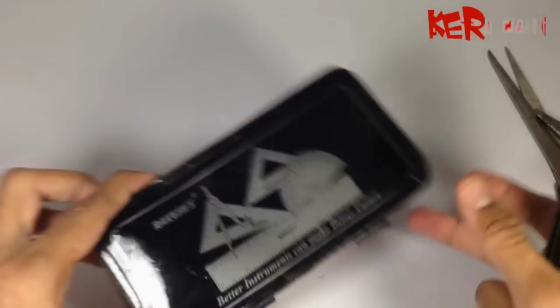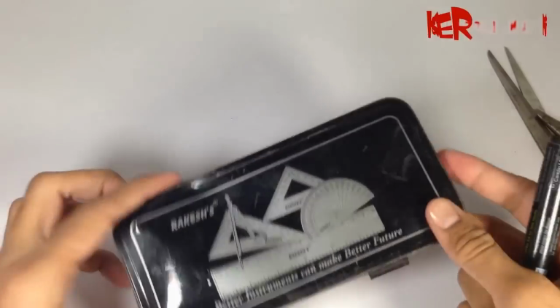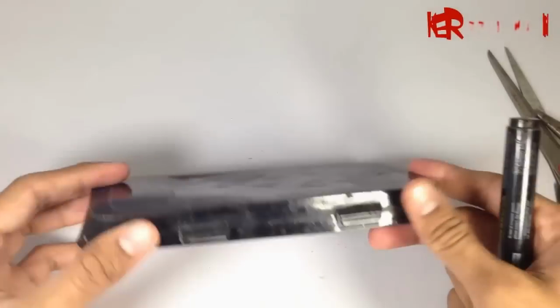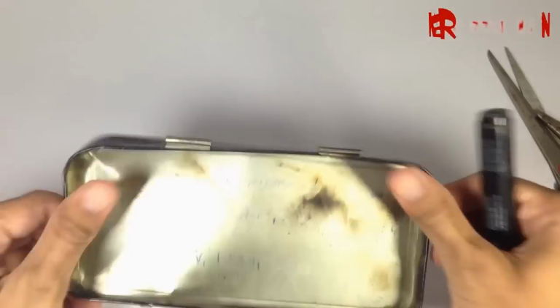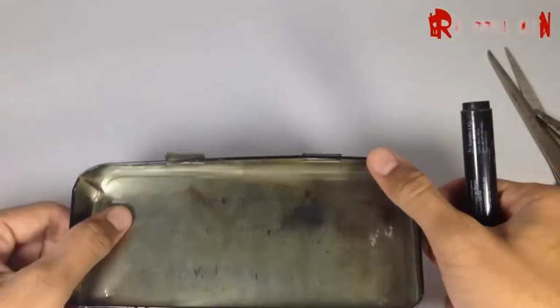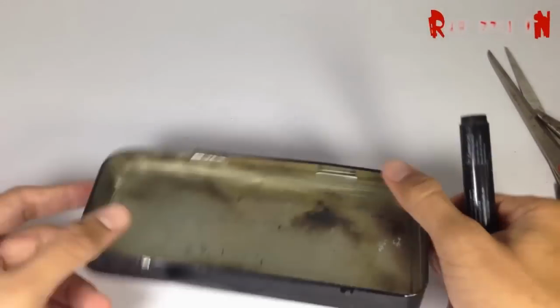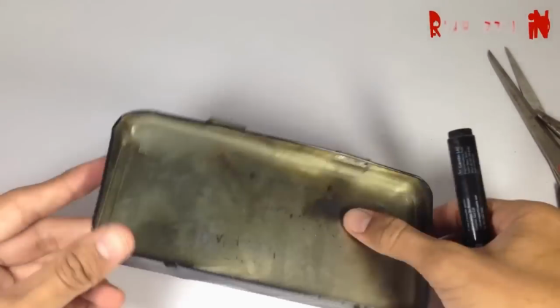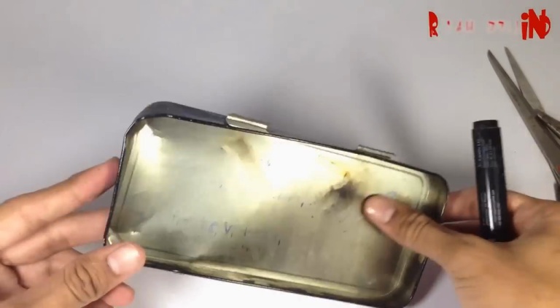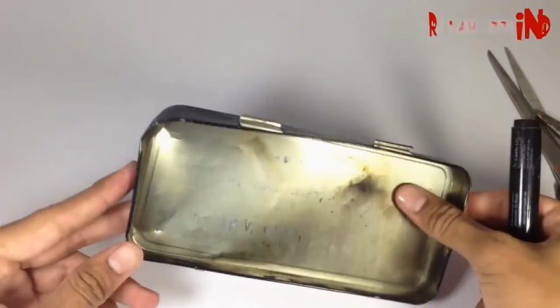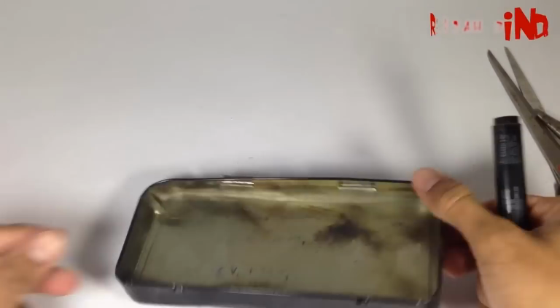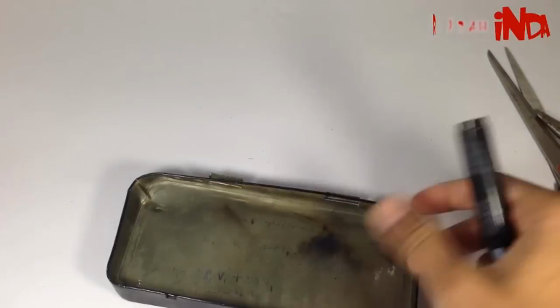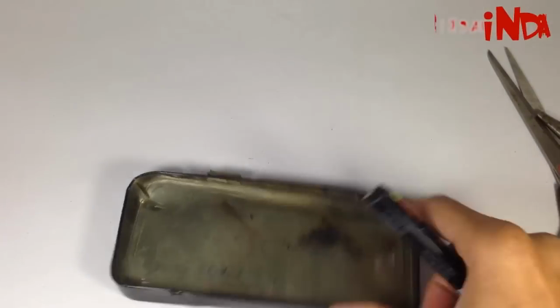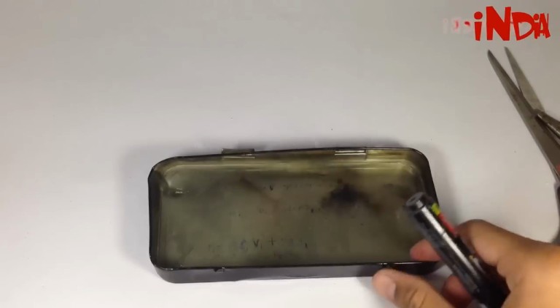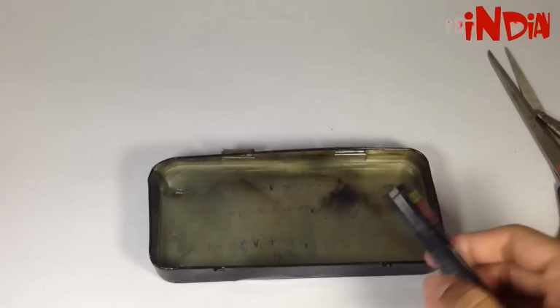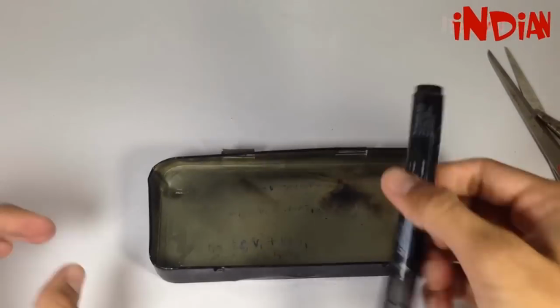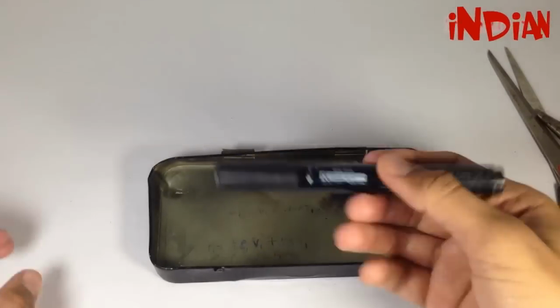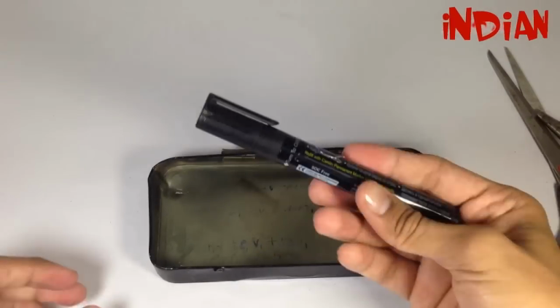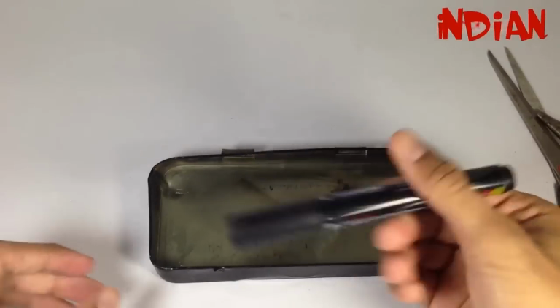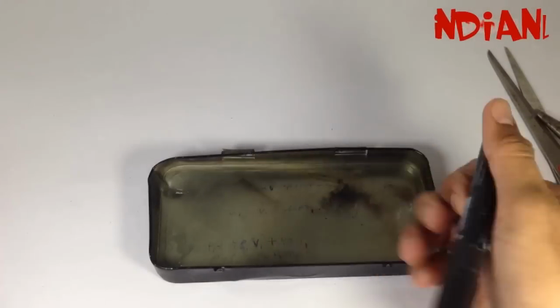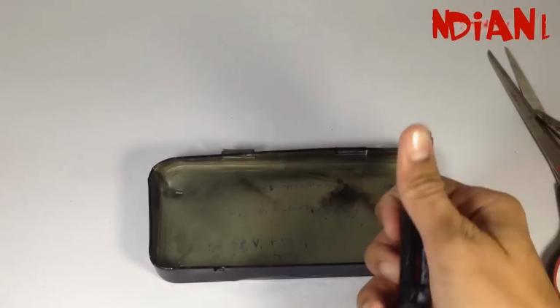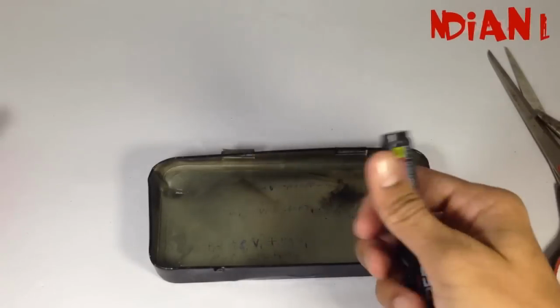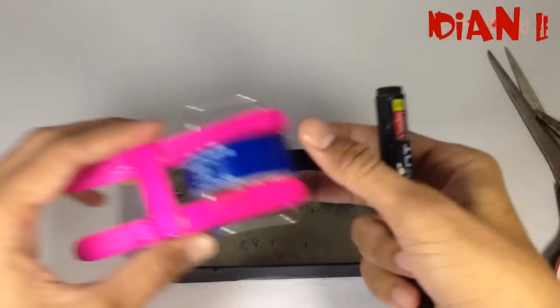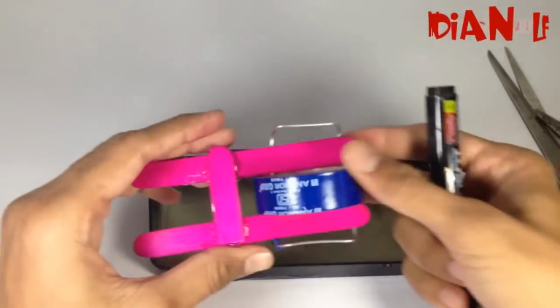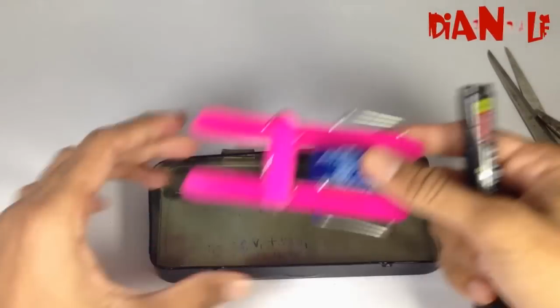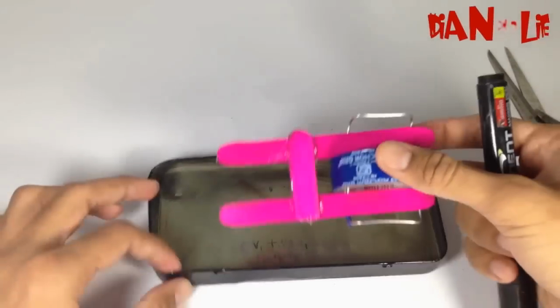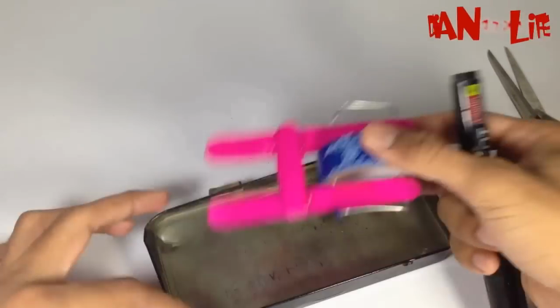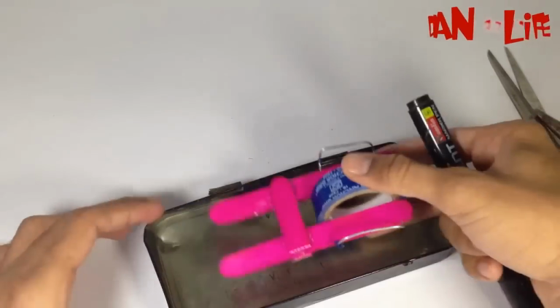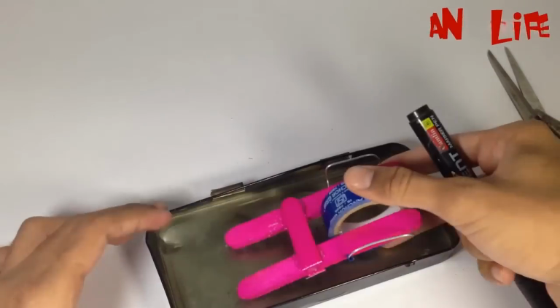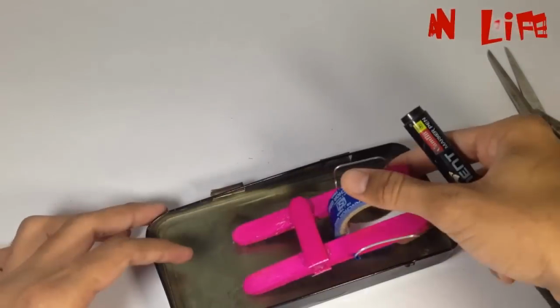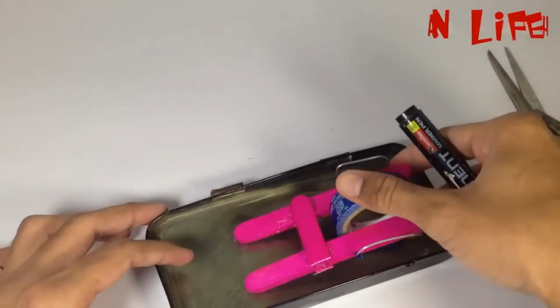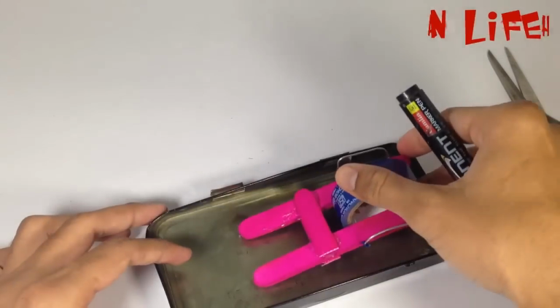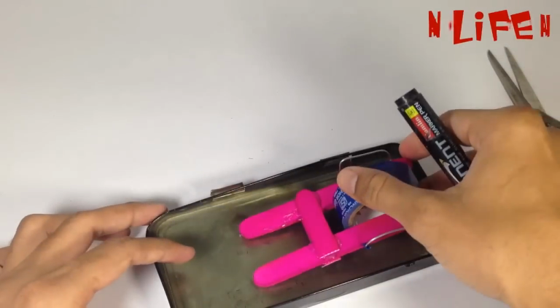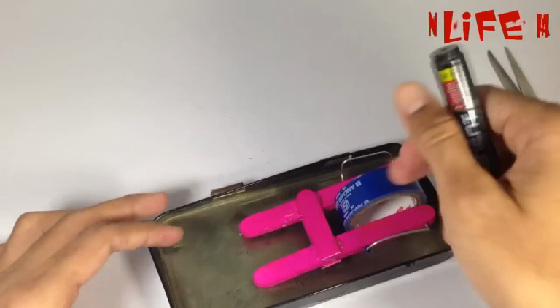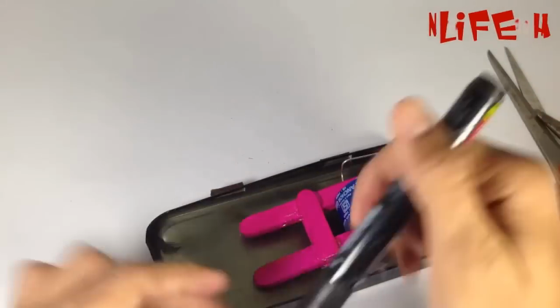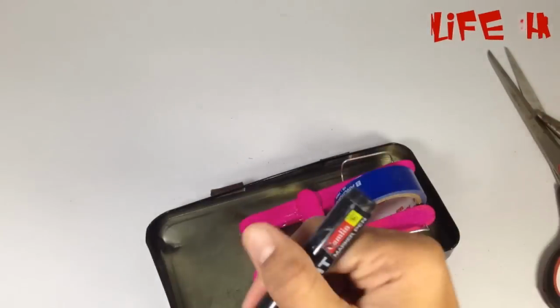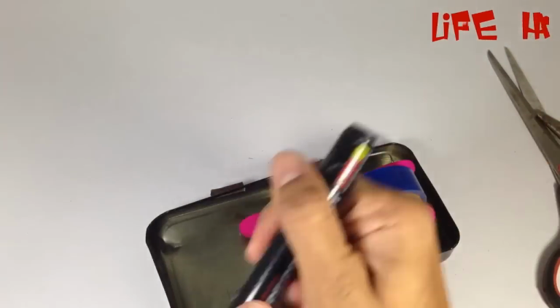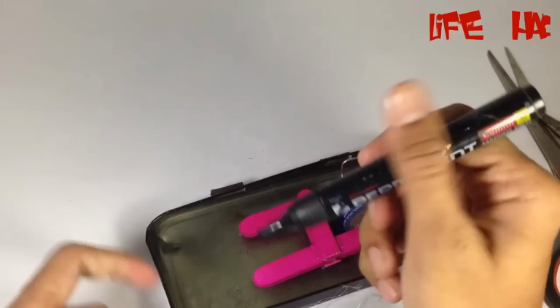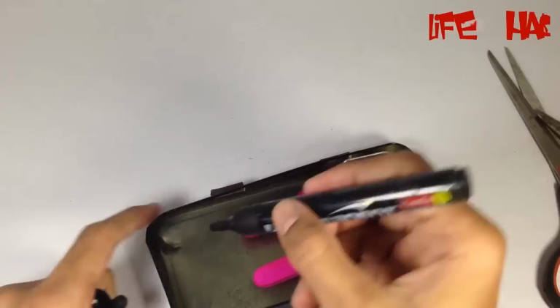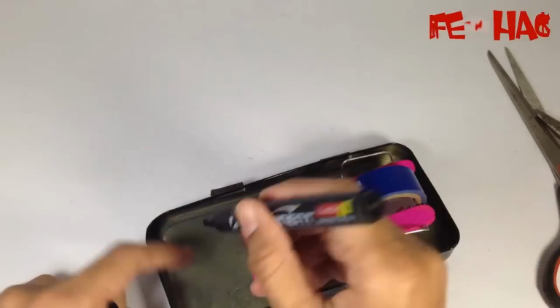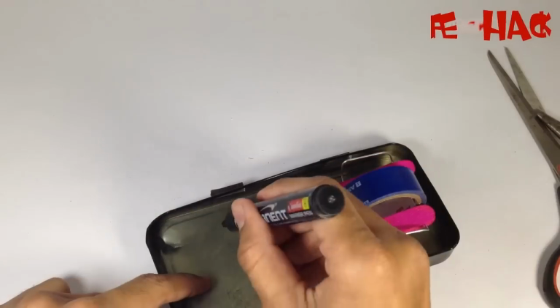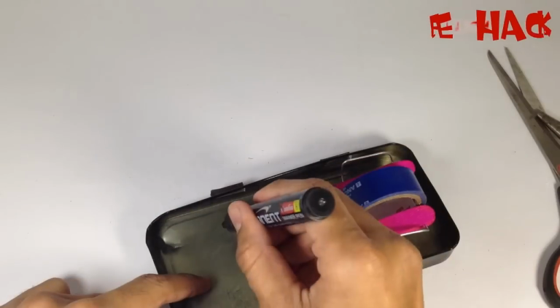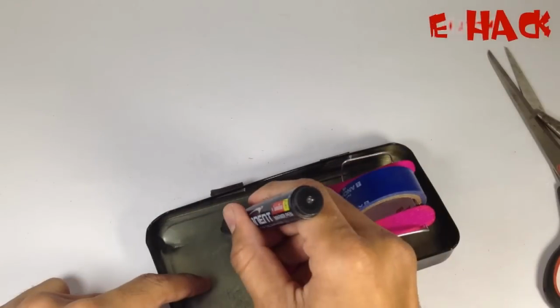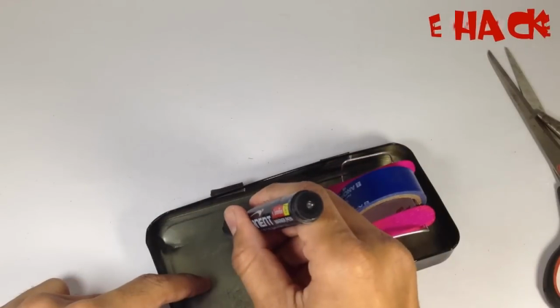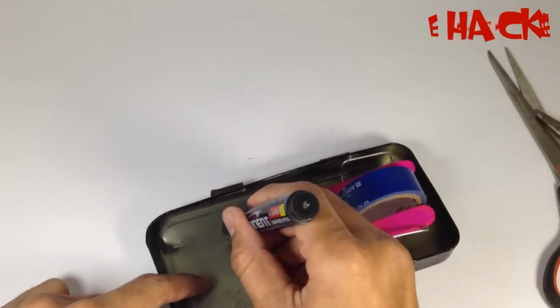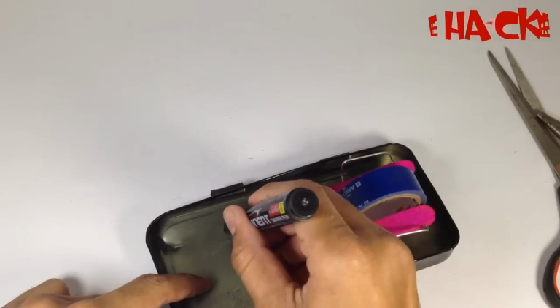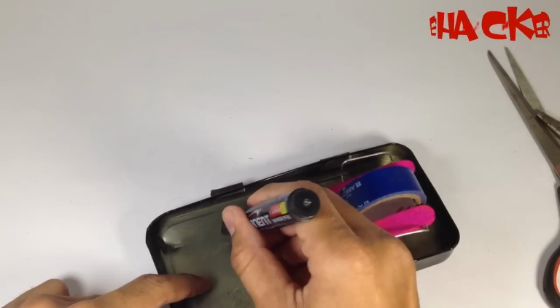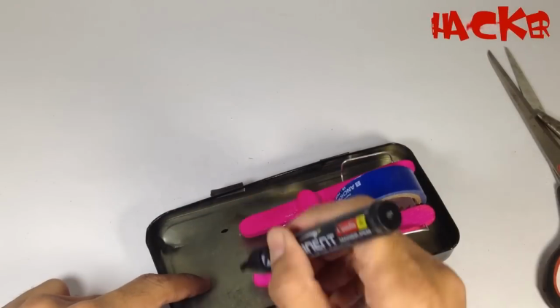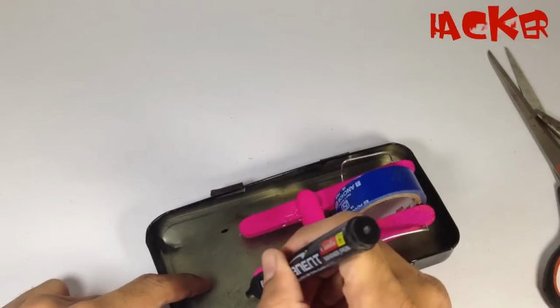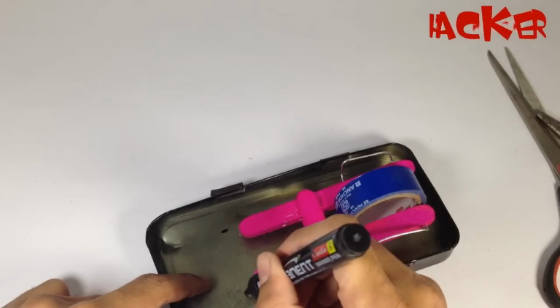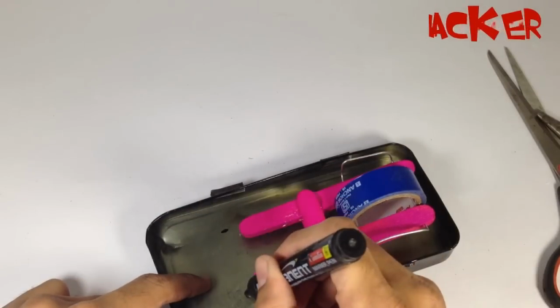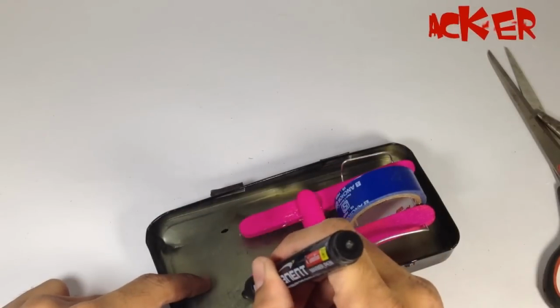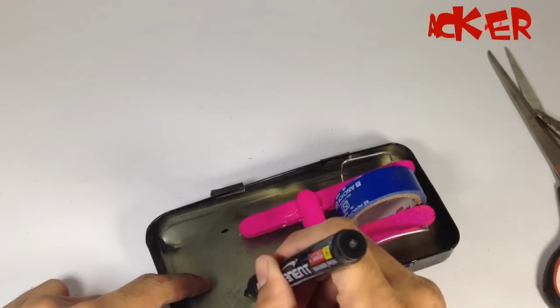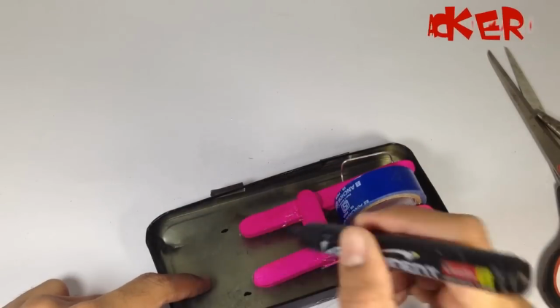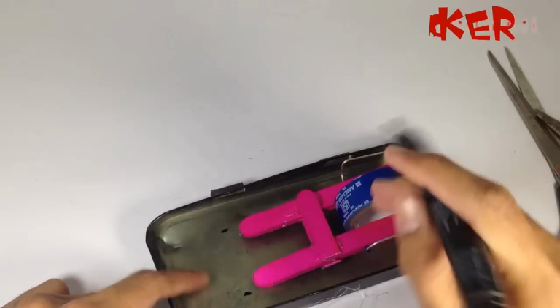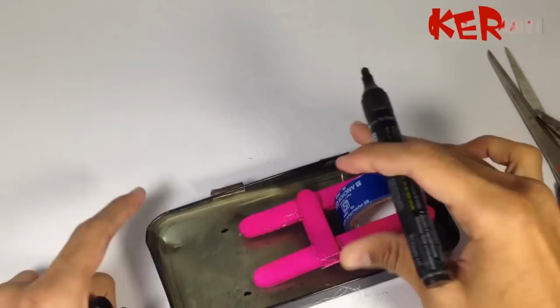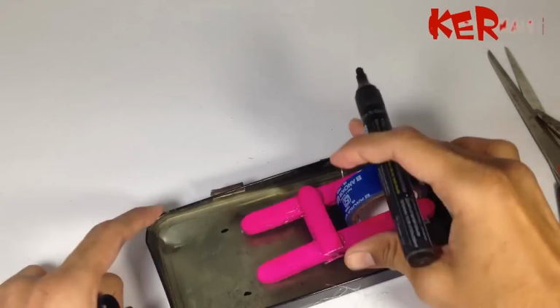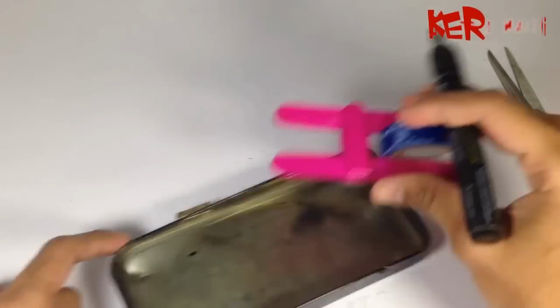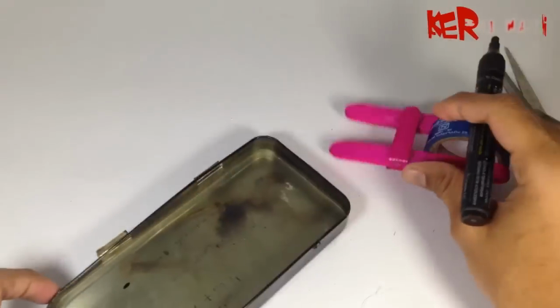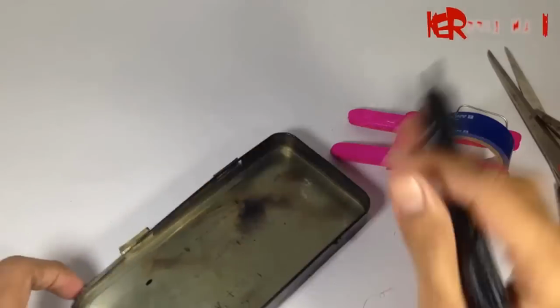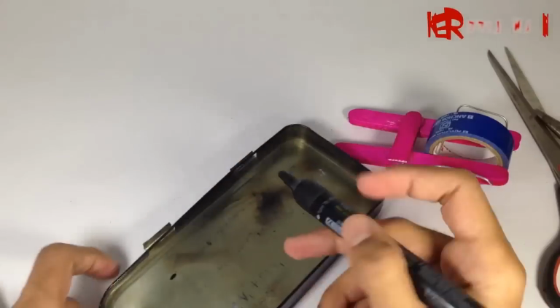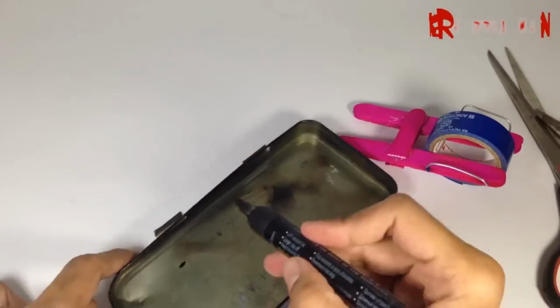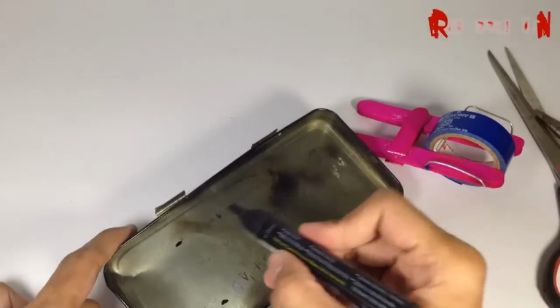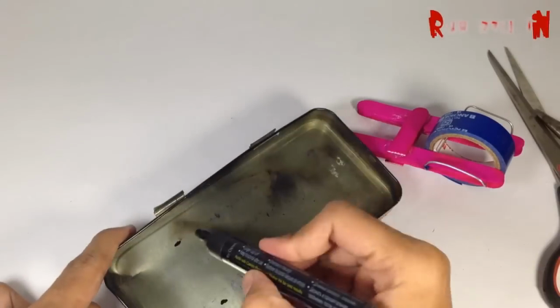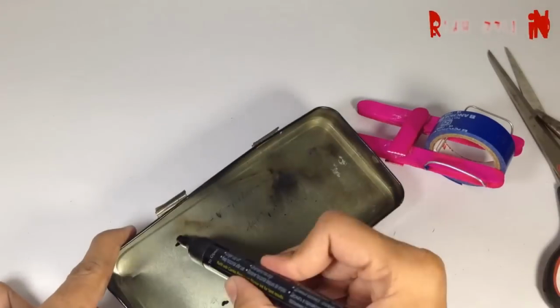Now make a blade out of the compass box. But if you don't have a compass box and you have a ready-made blade, then you can also use it.